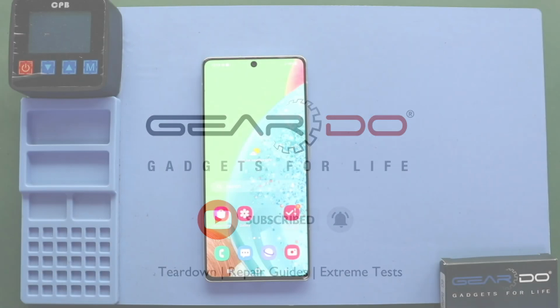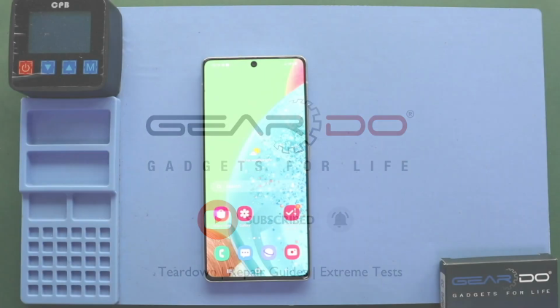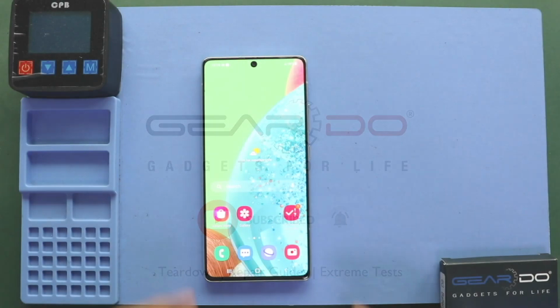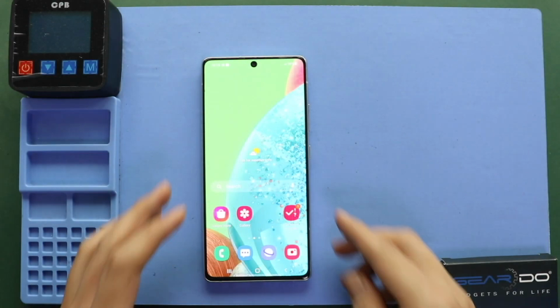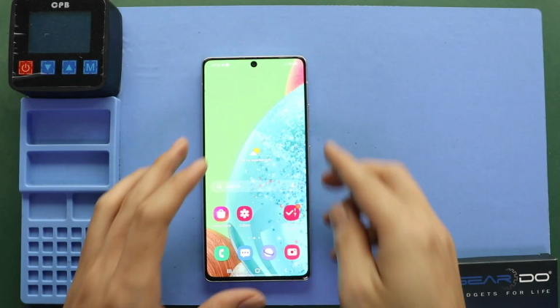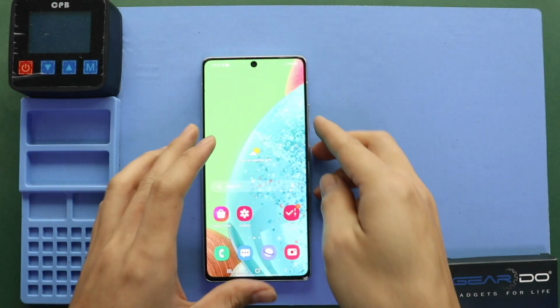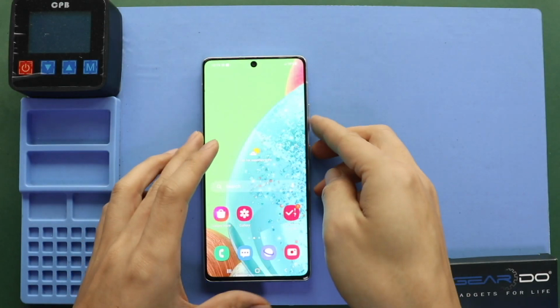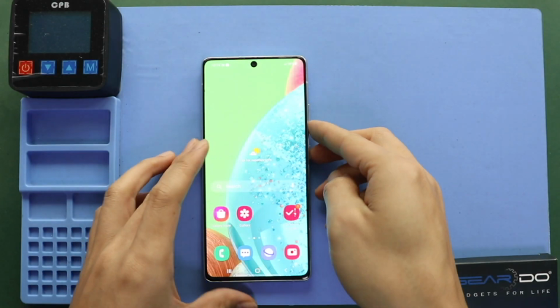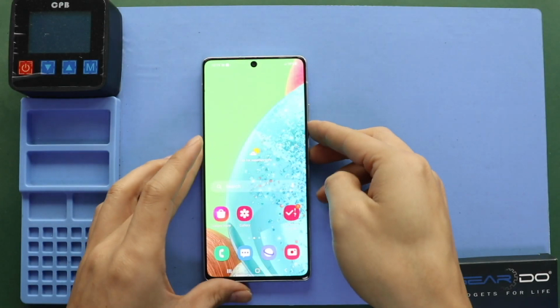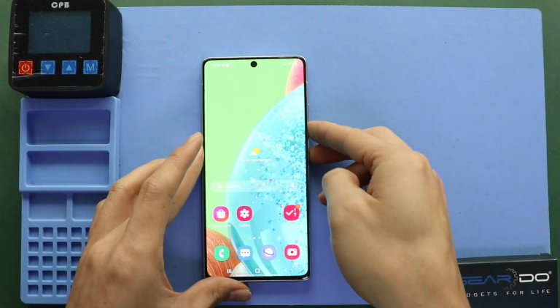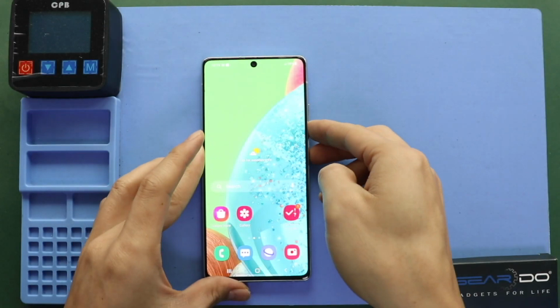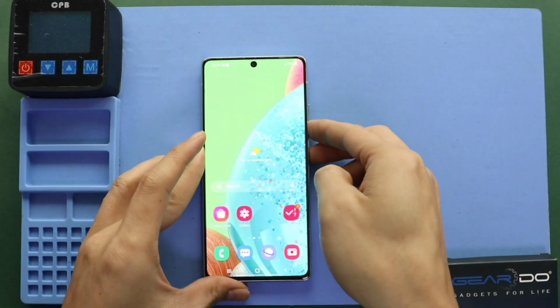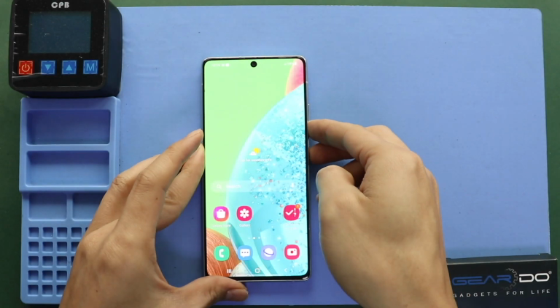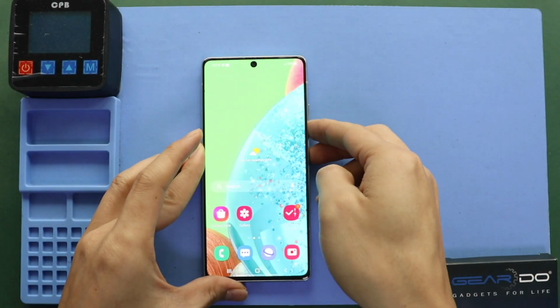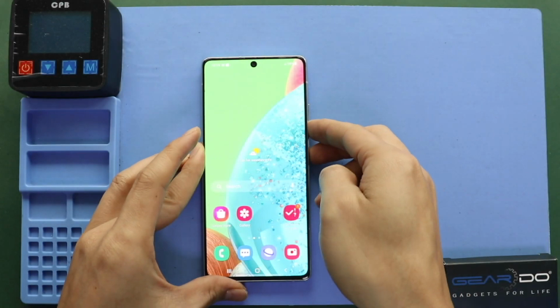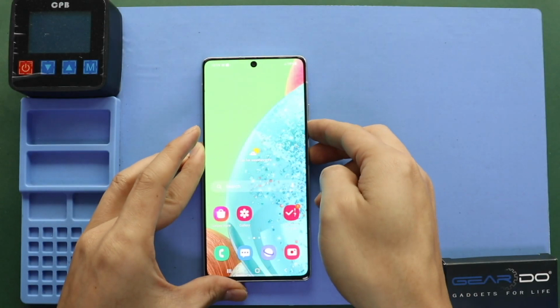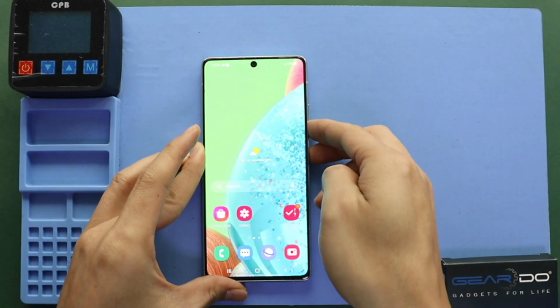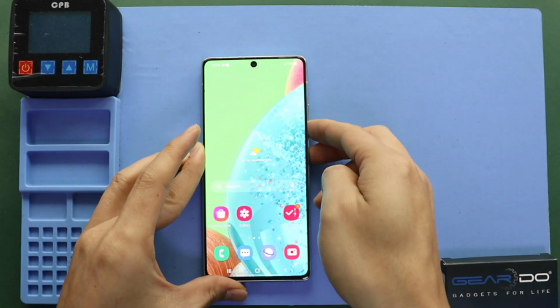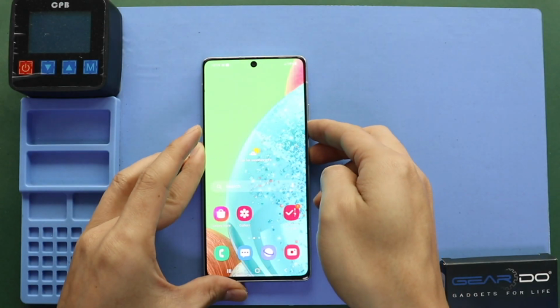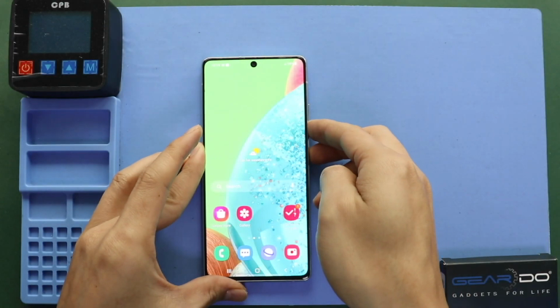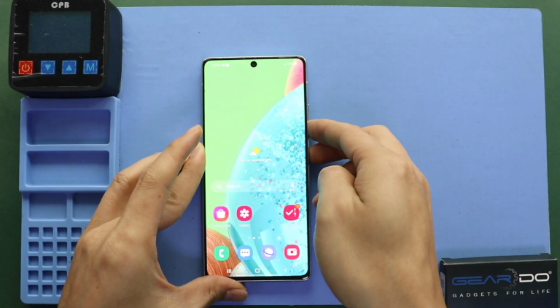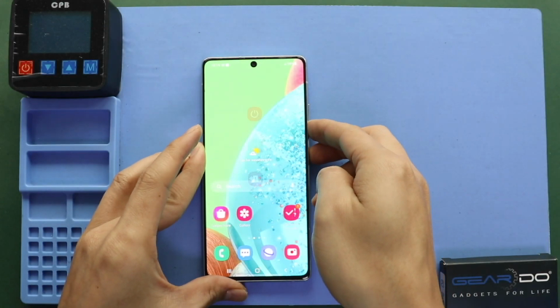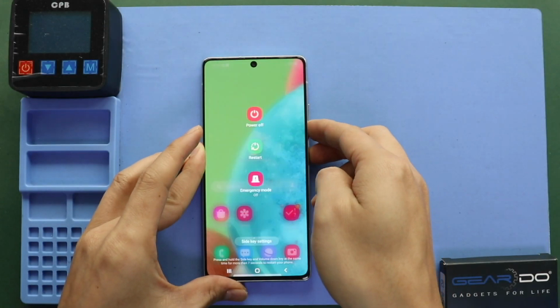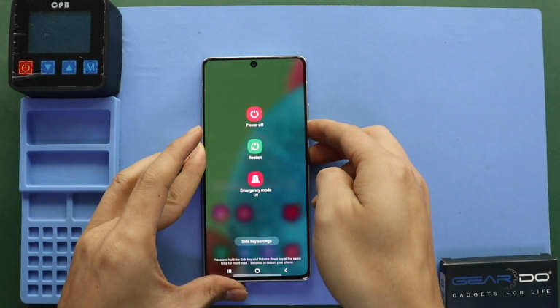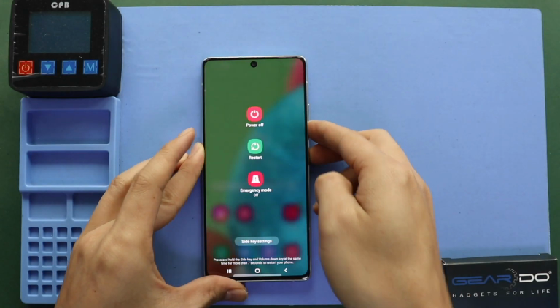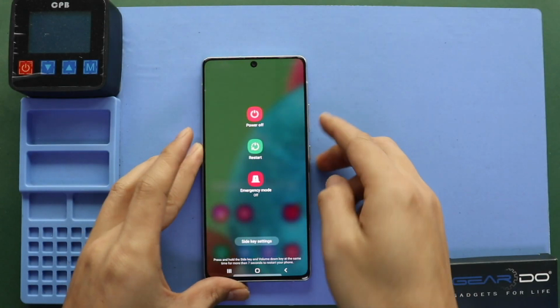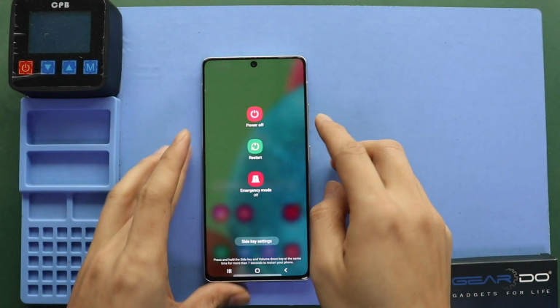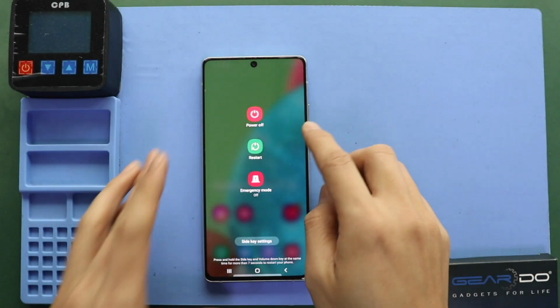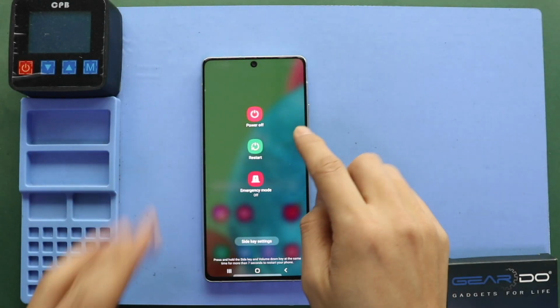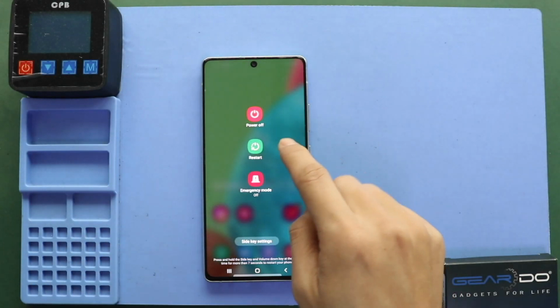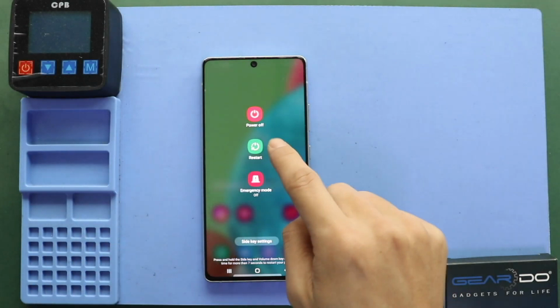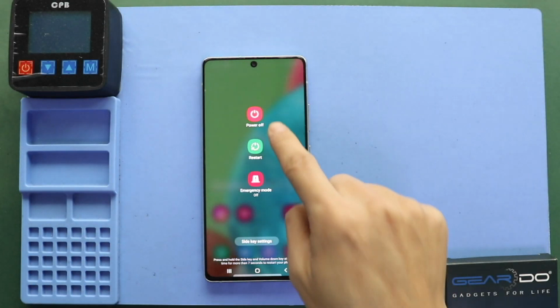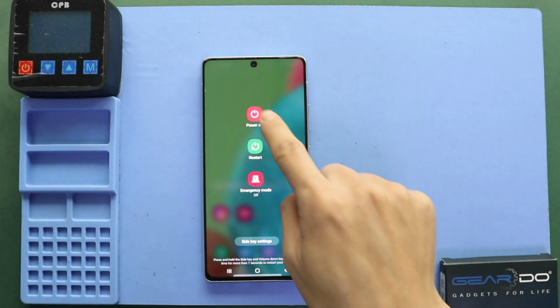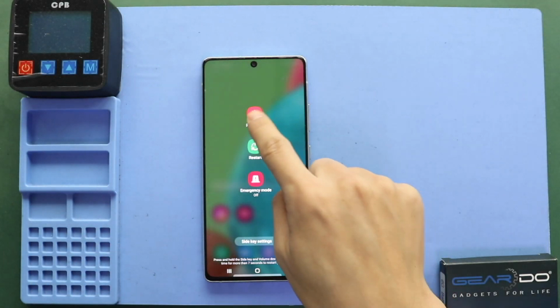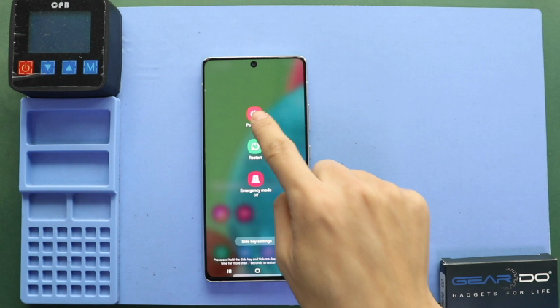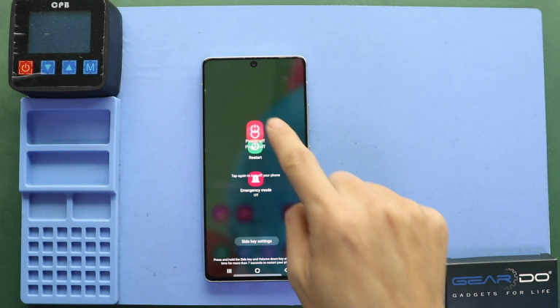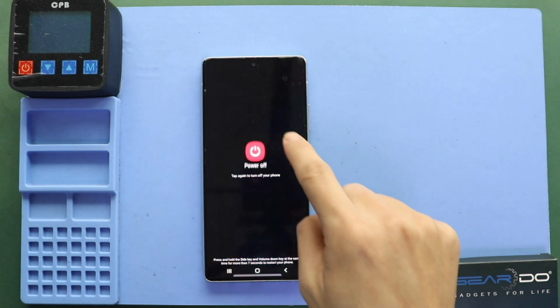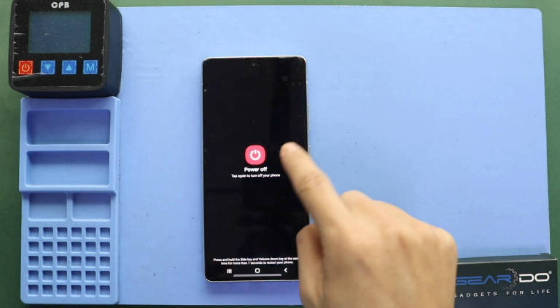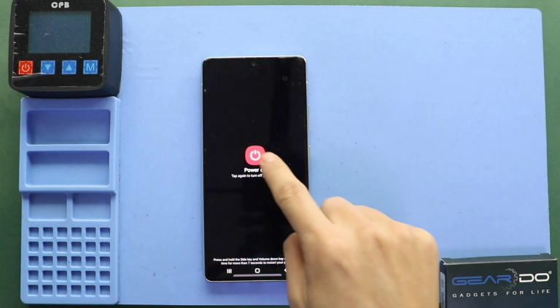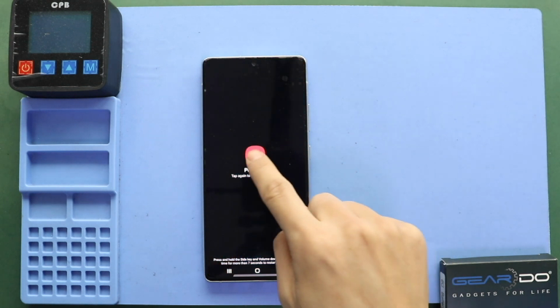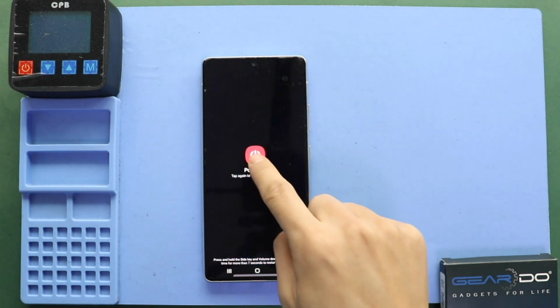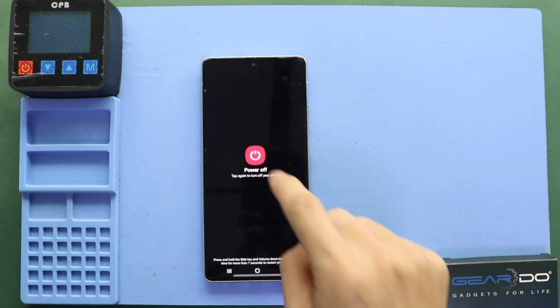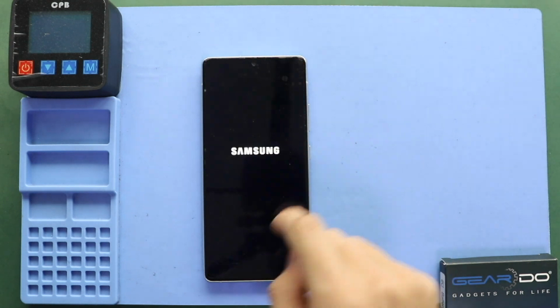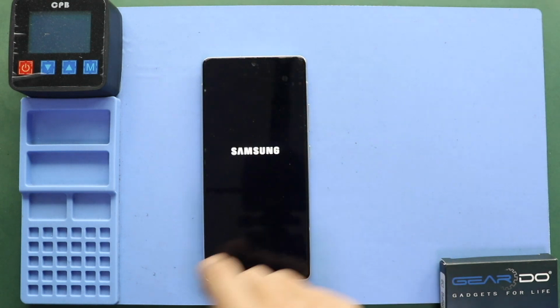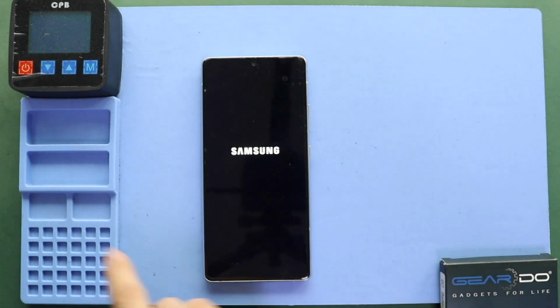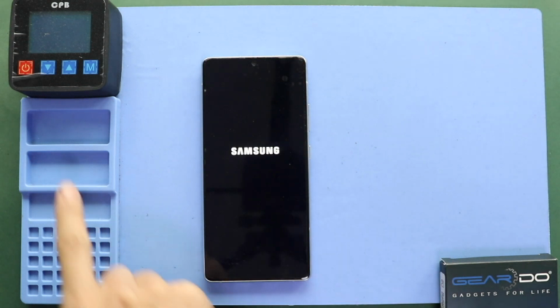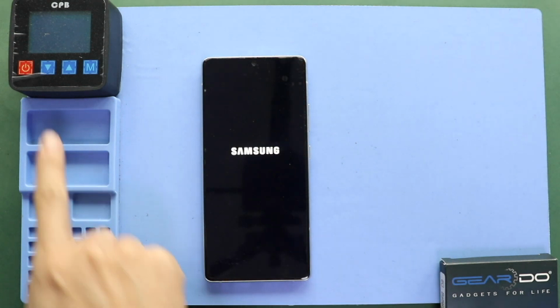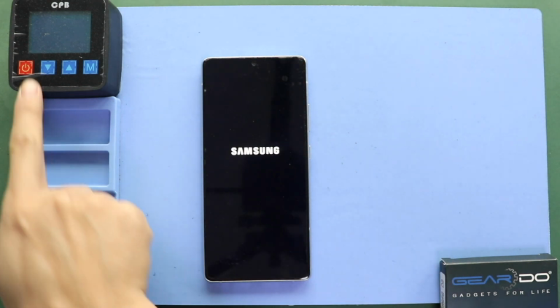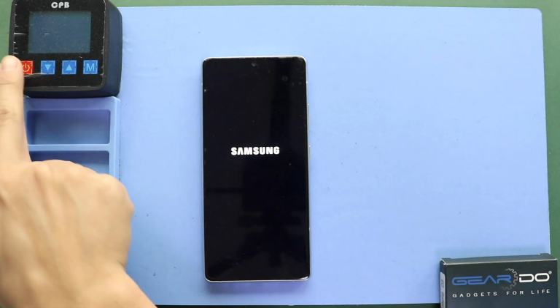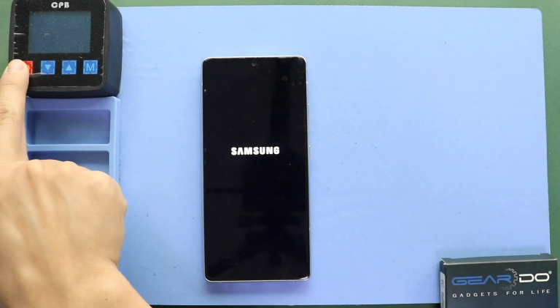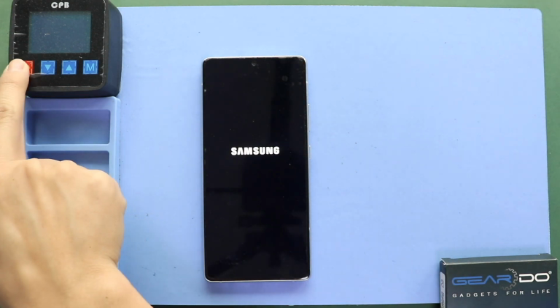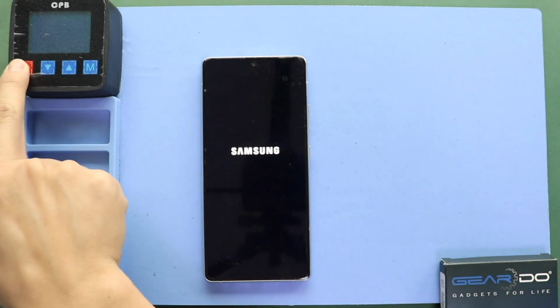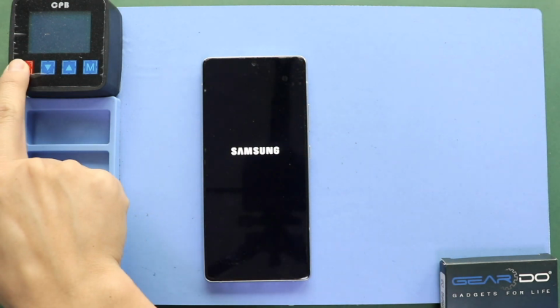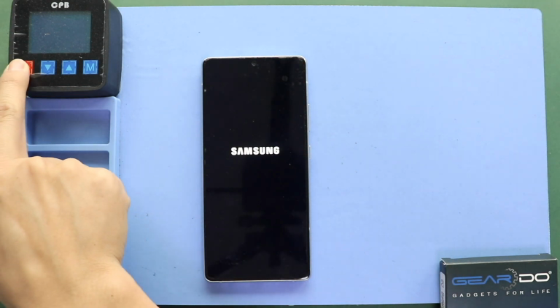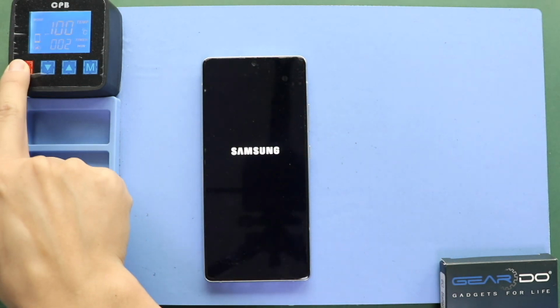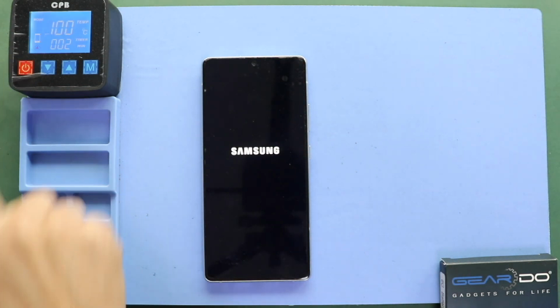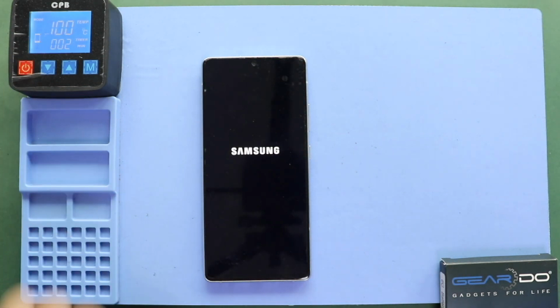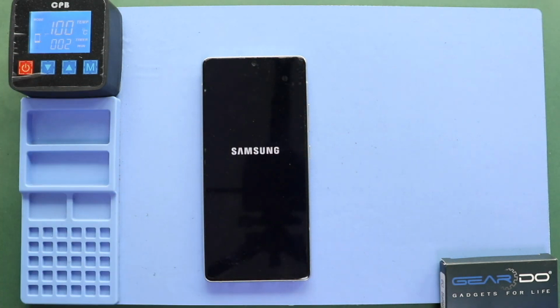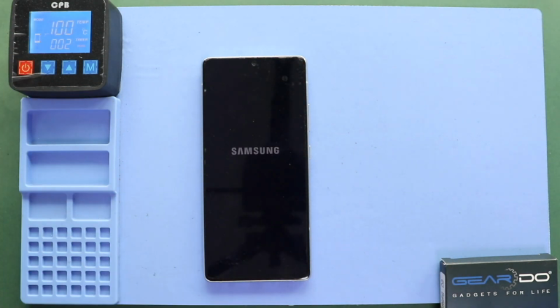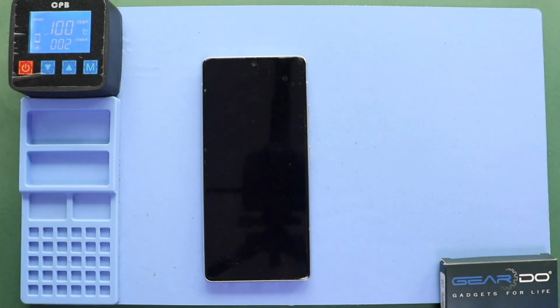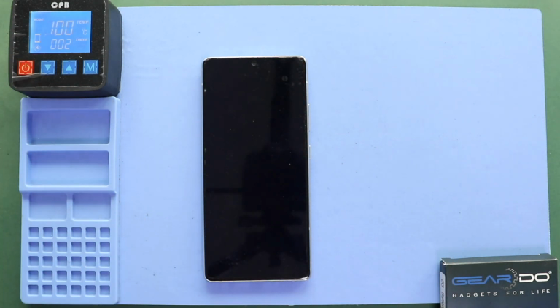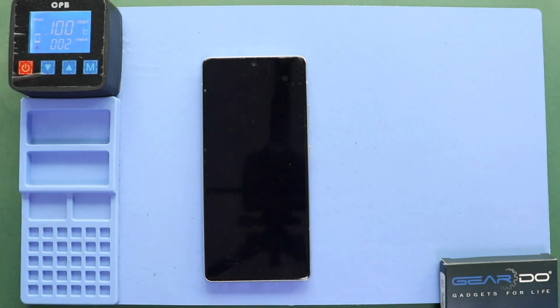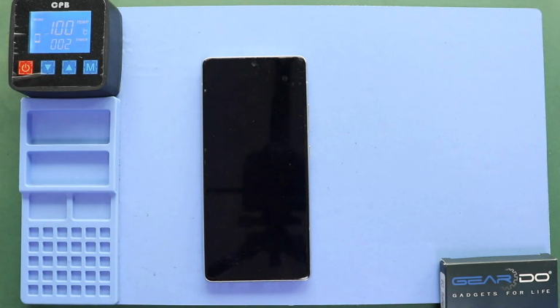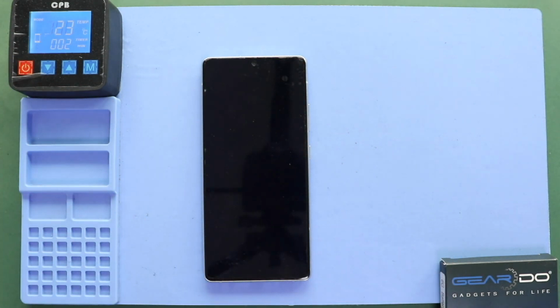Hi everyone, welcome back to Geared Up. Today we will show you how to replace the LCD screen display on the Samsung Galaxy A71 mobile phone.